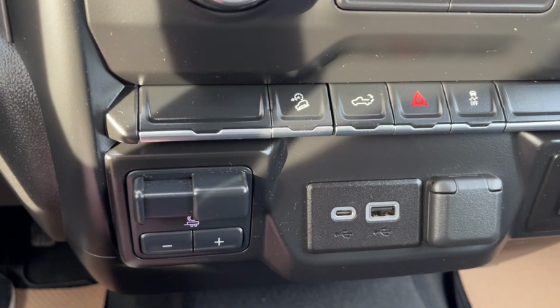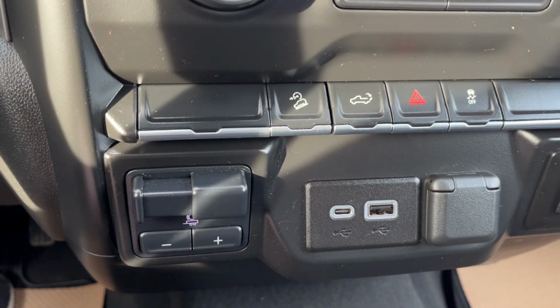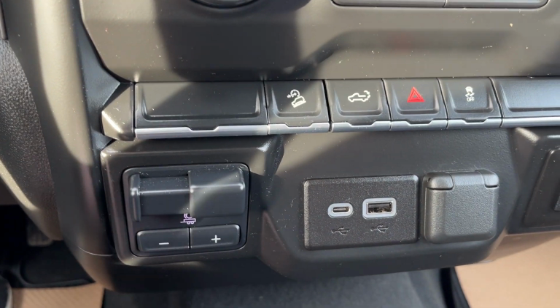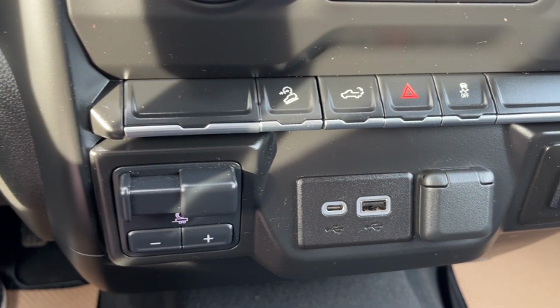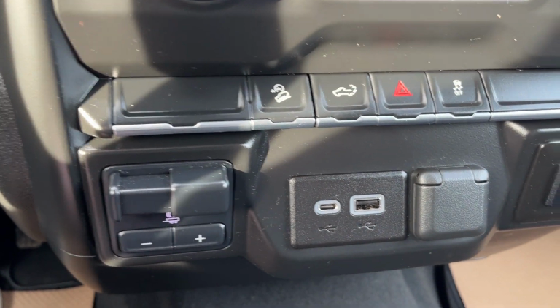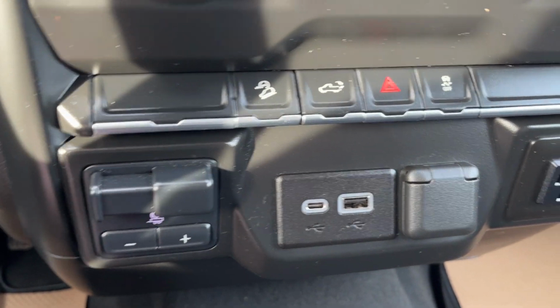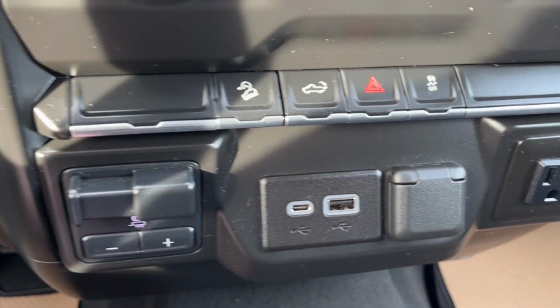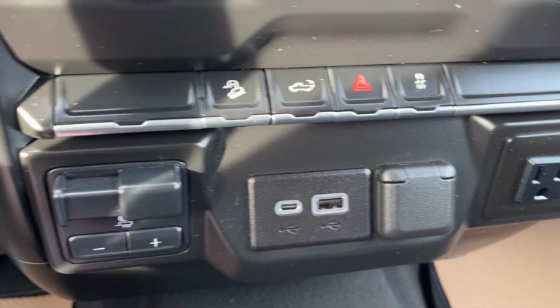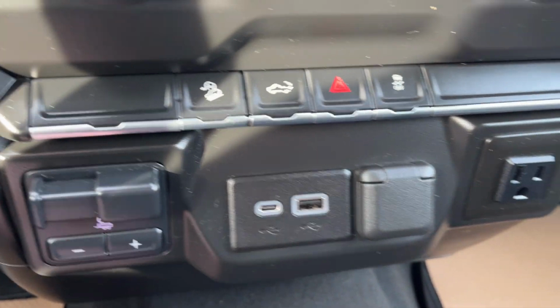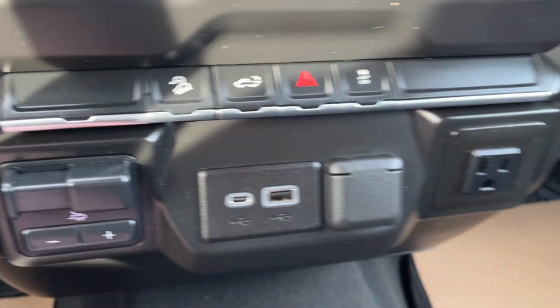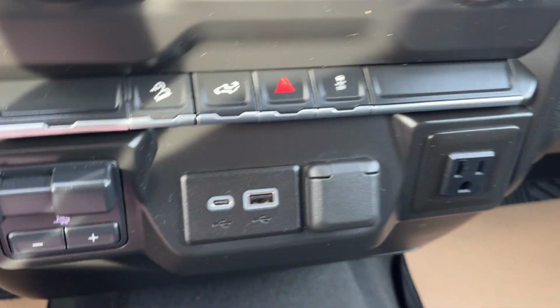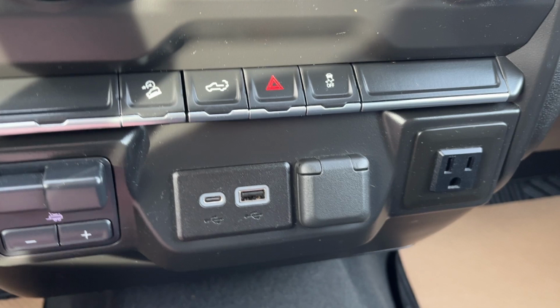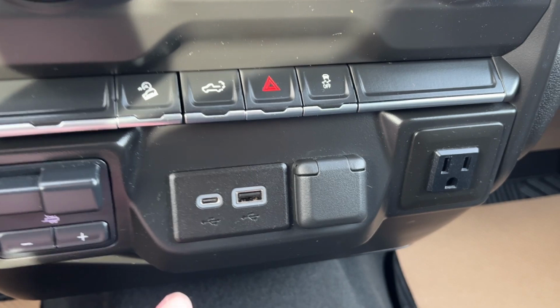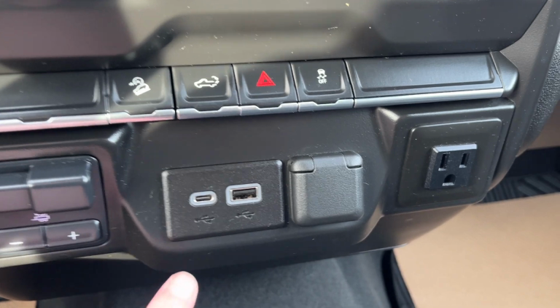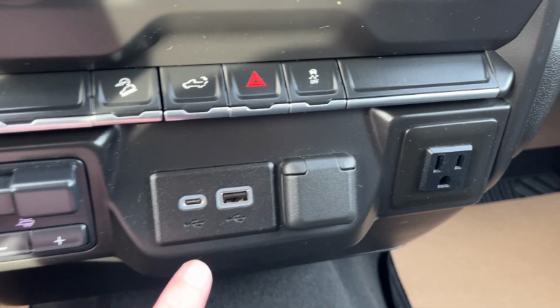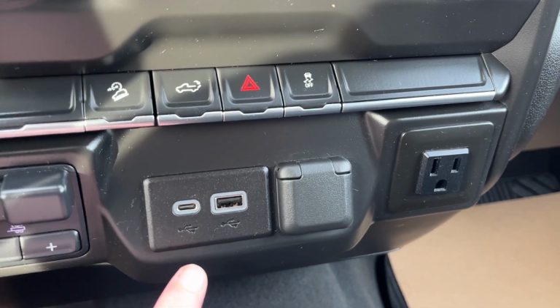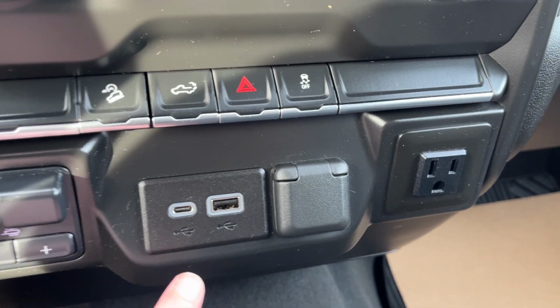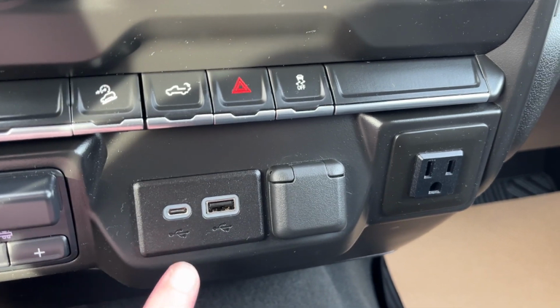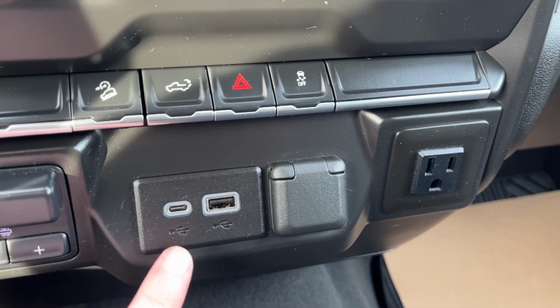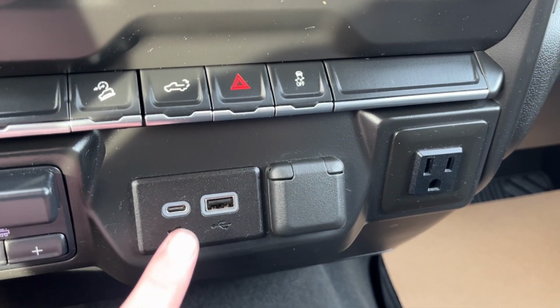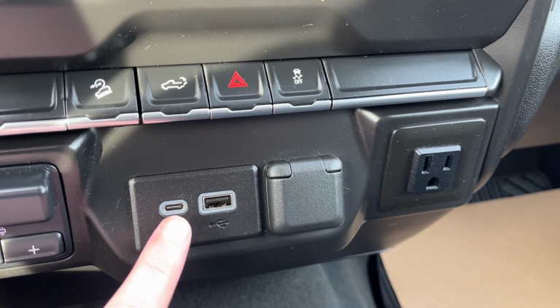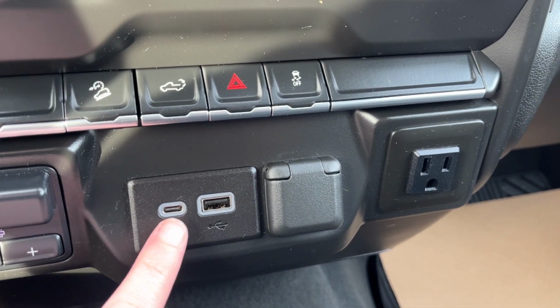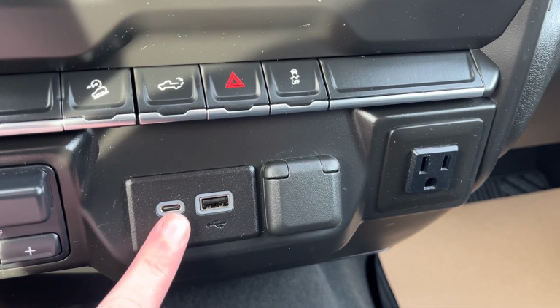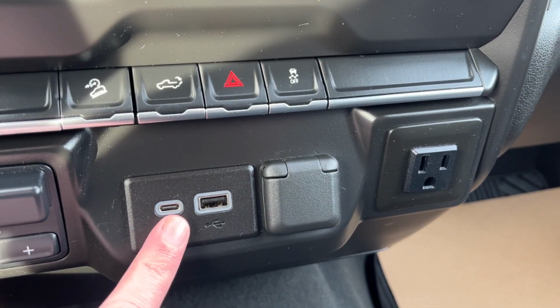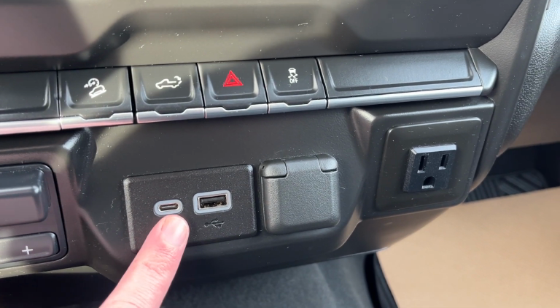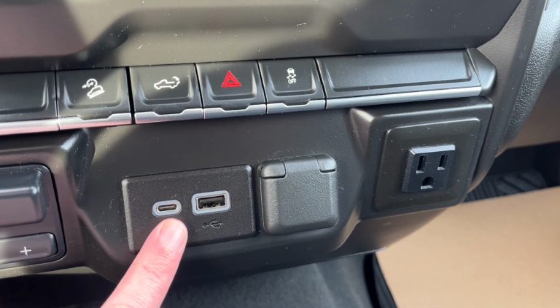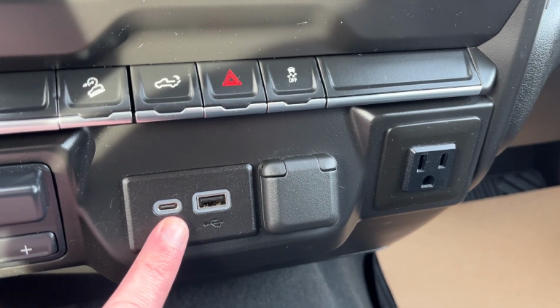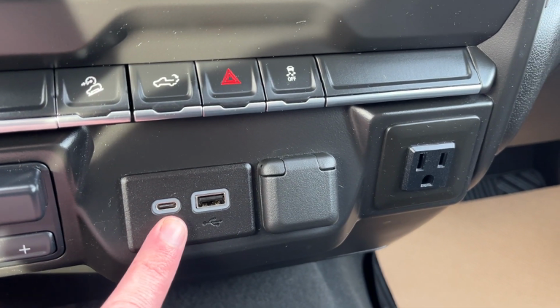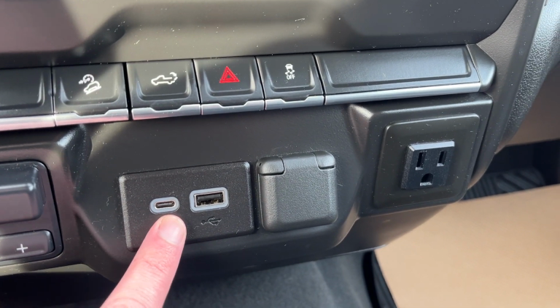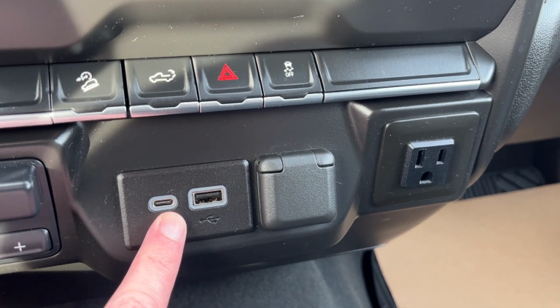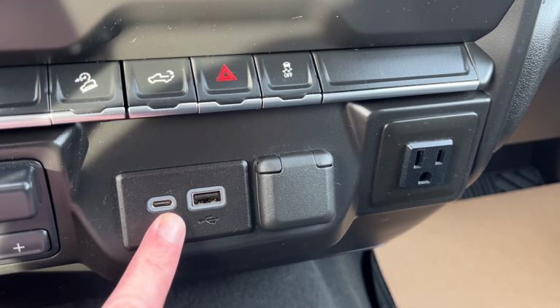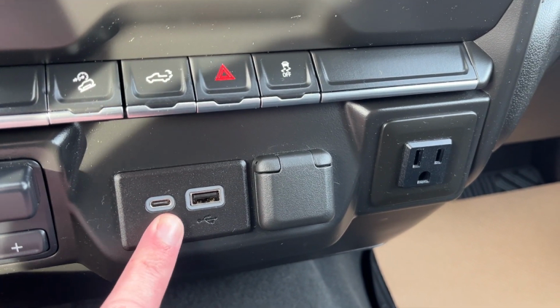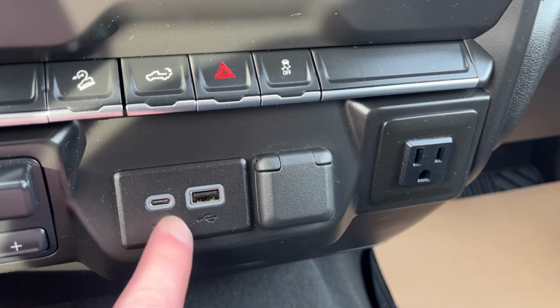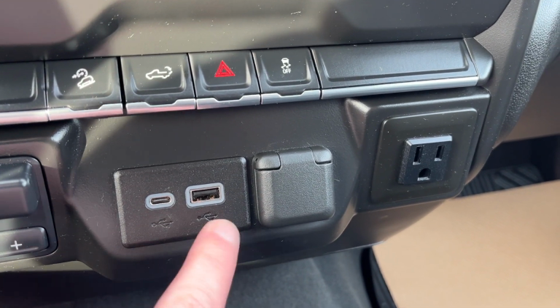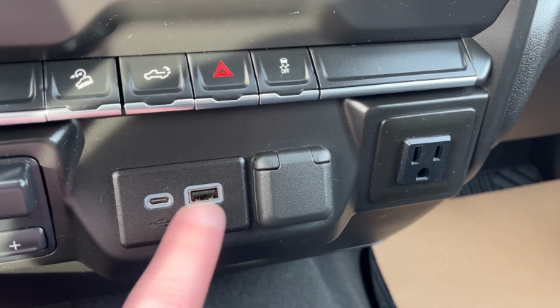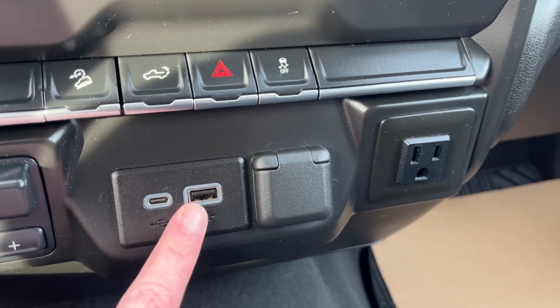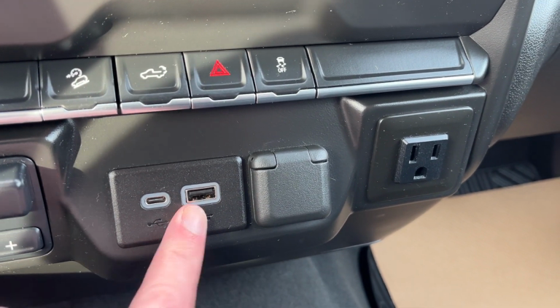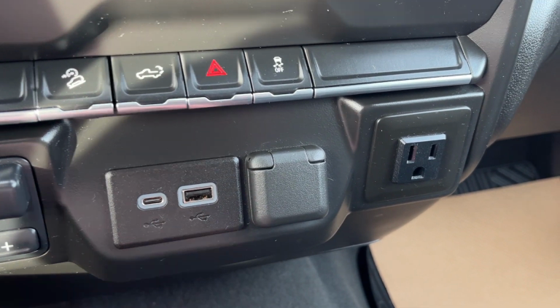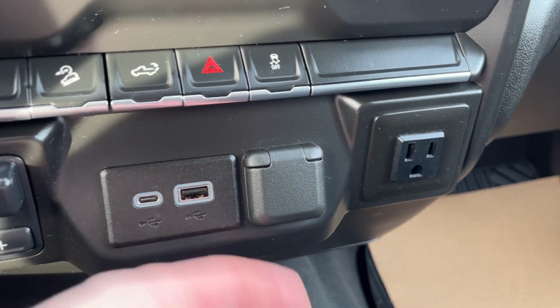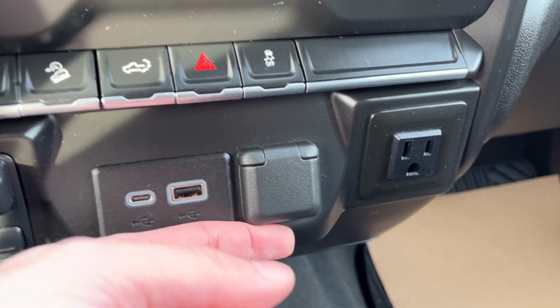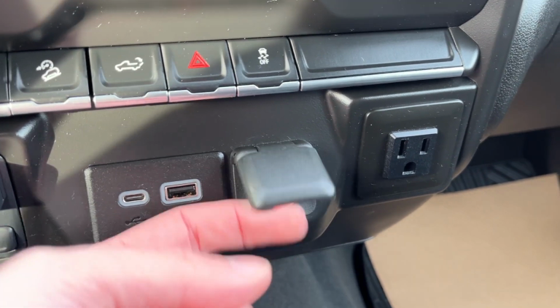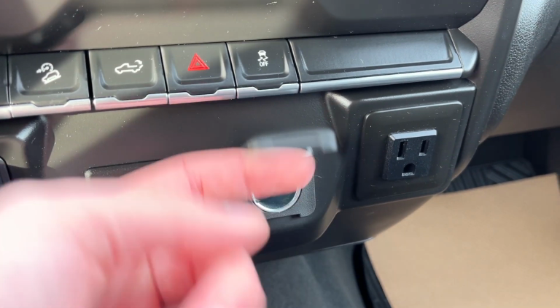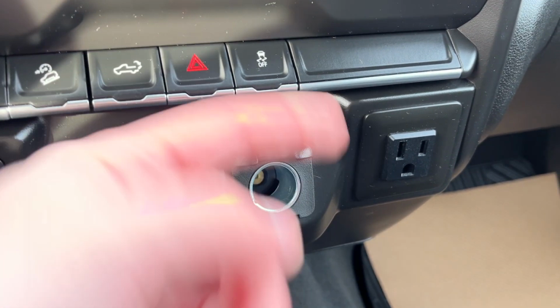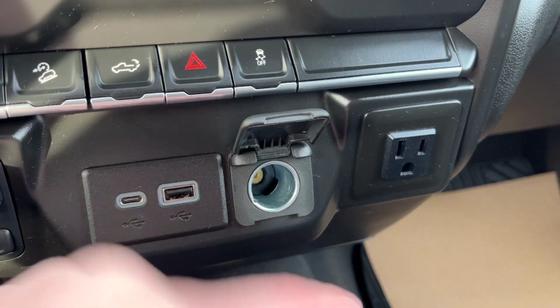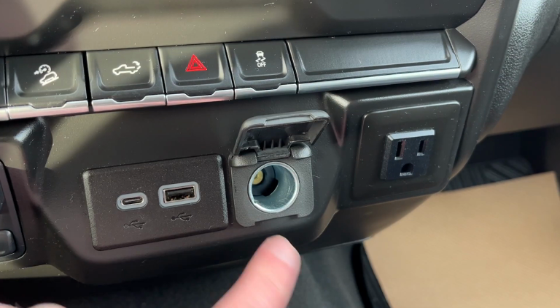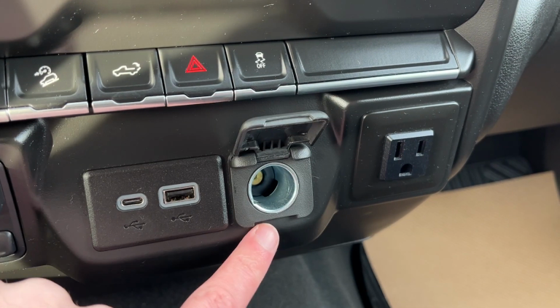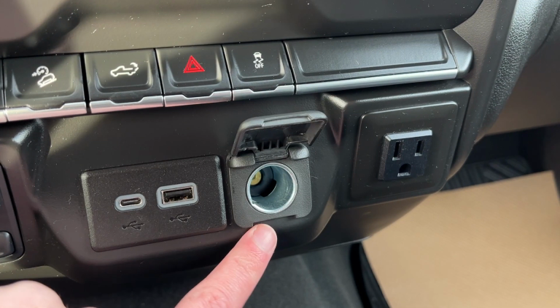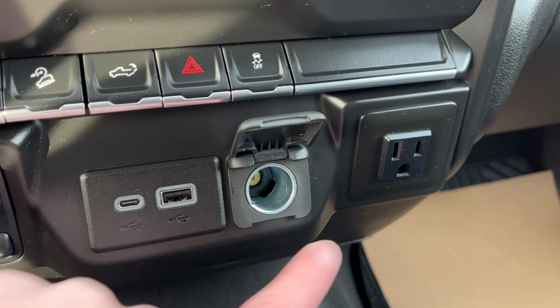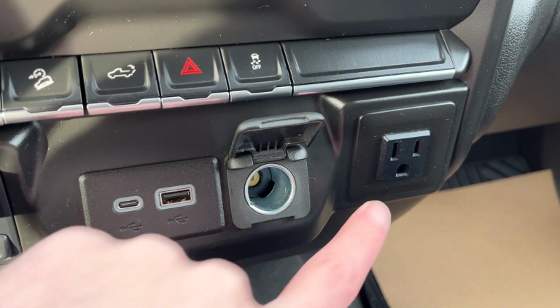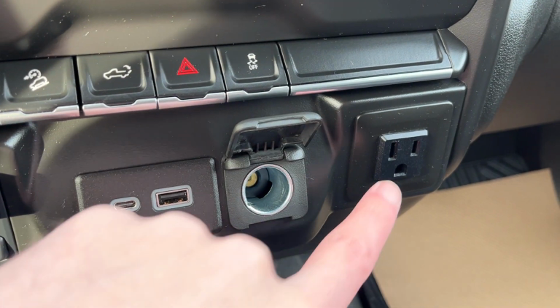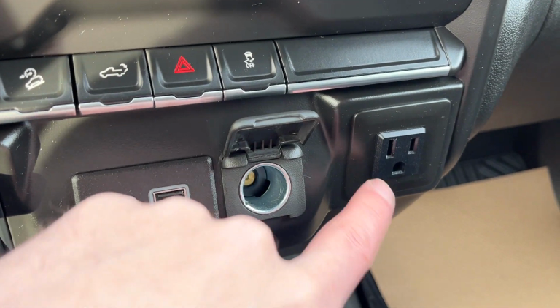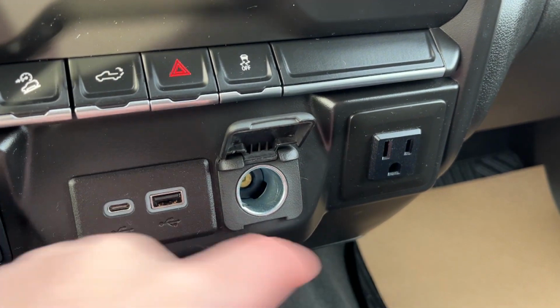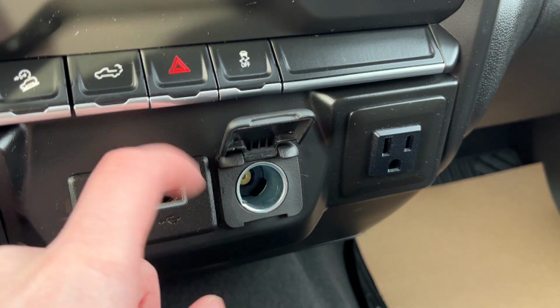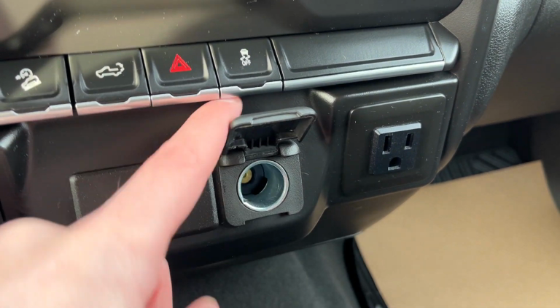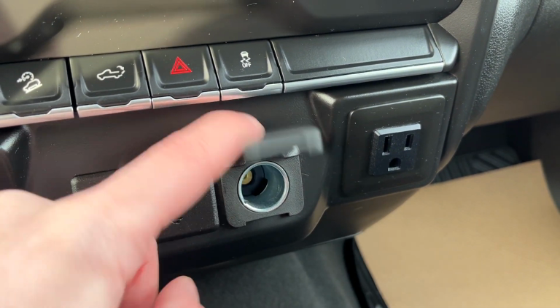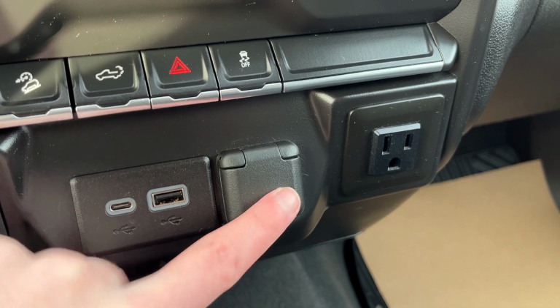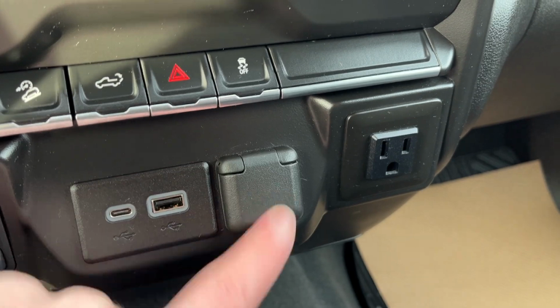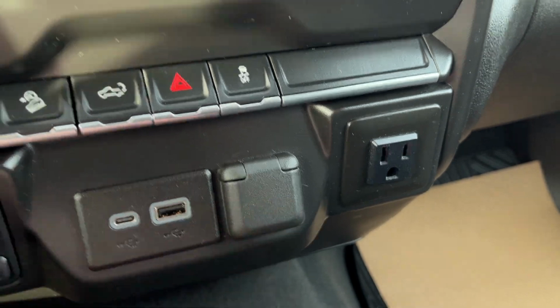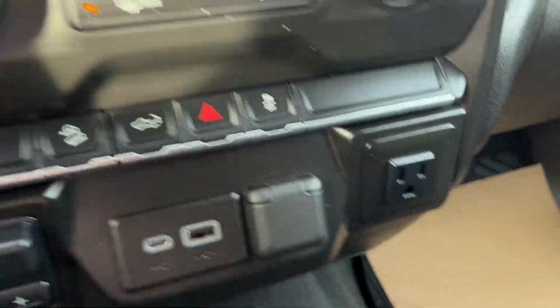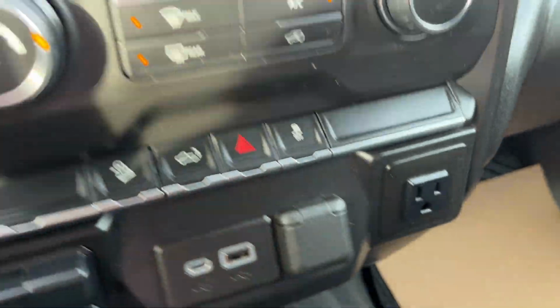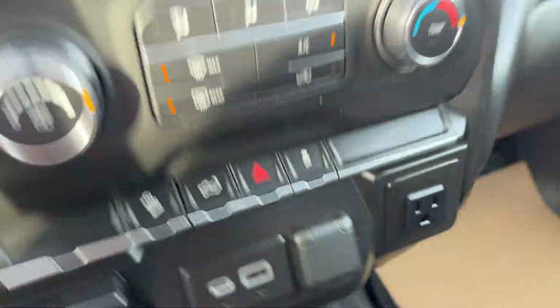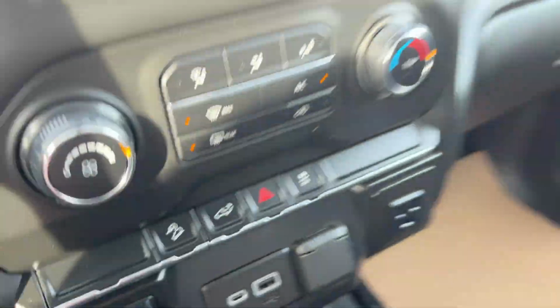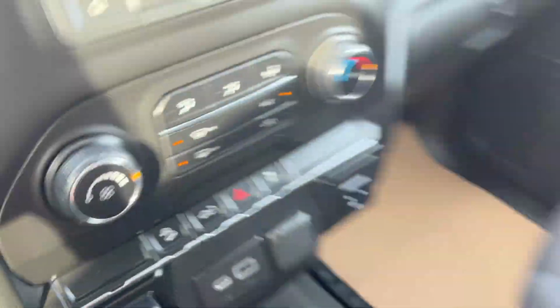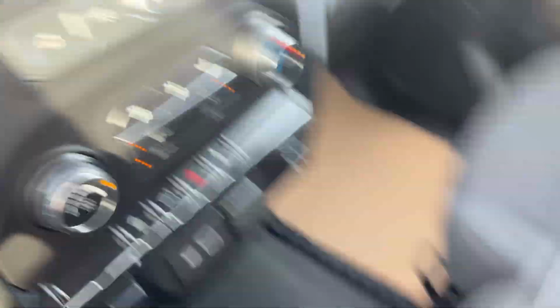We have our integrated trailer brake controller. For power in the front of the vehicle we have a USB-C, USB, 12 volt, and 120 volt plug.